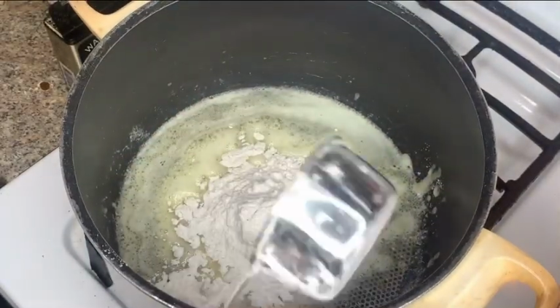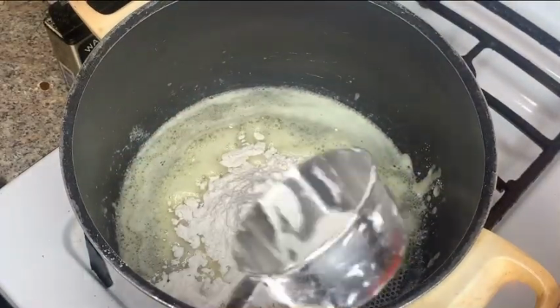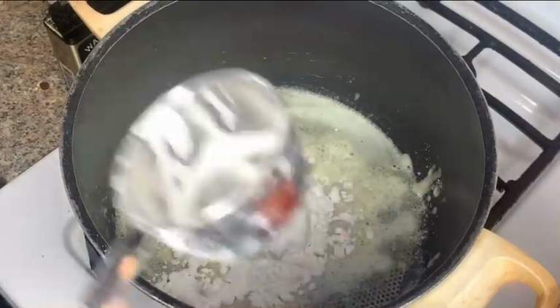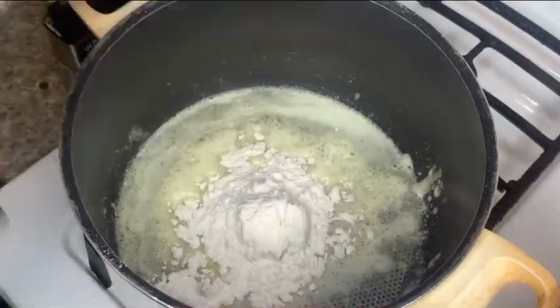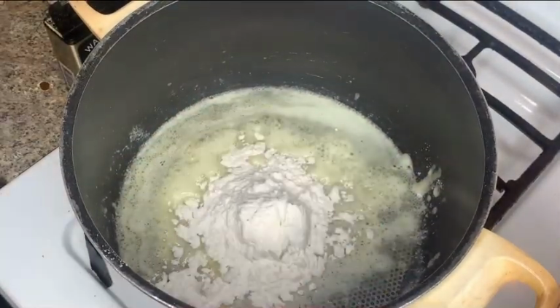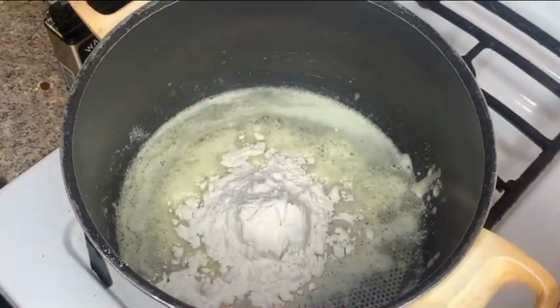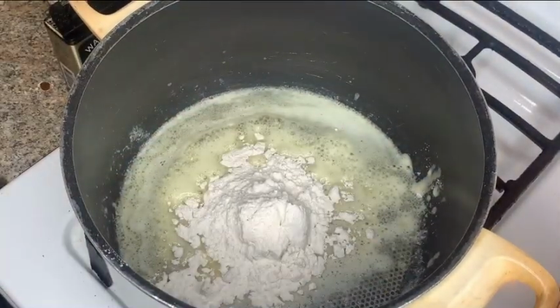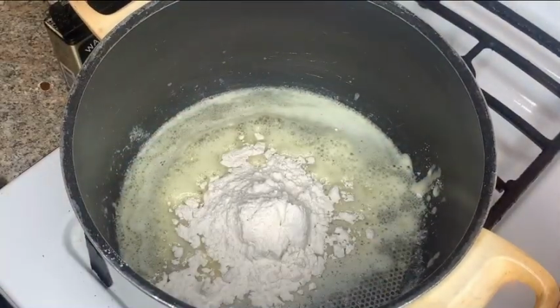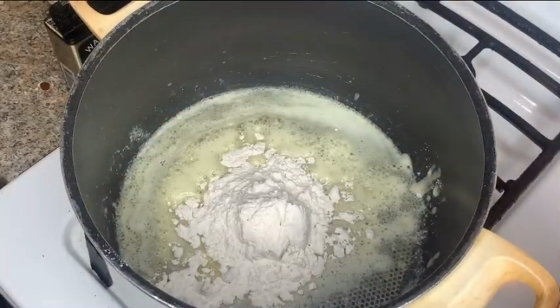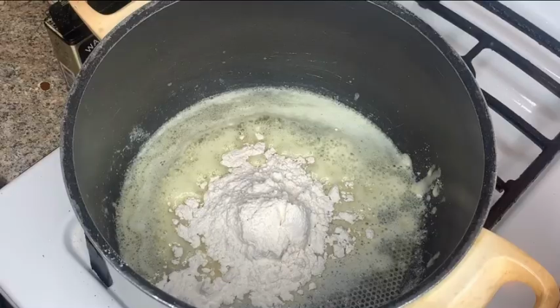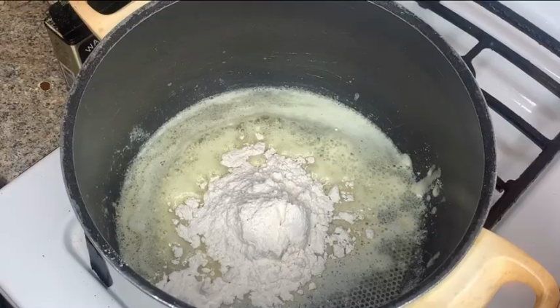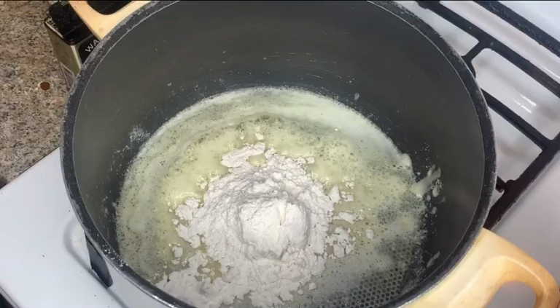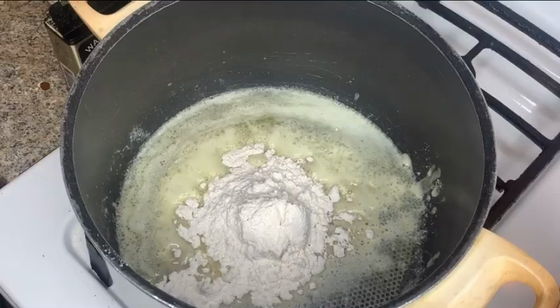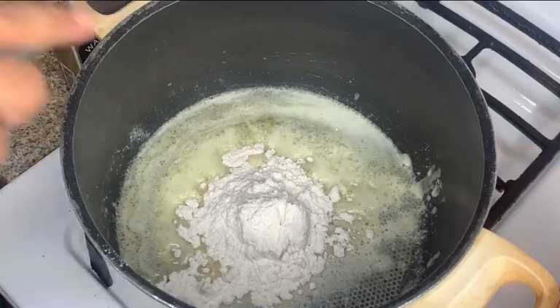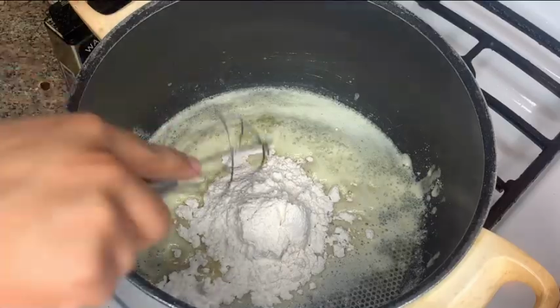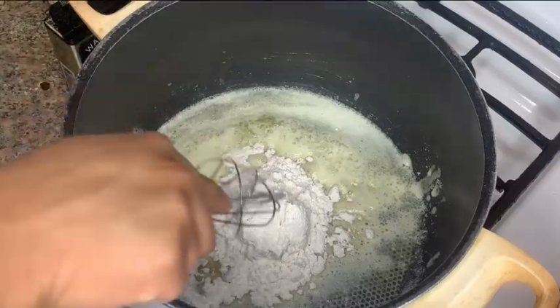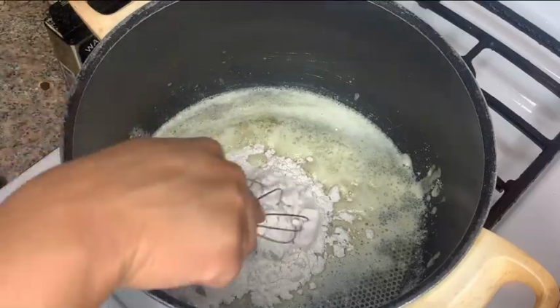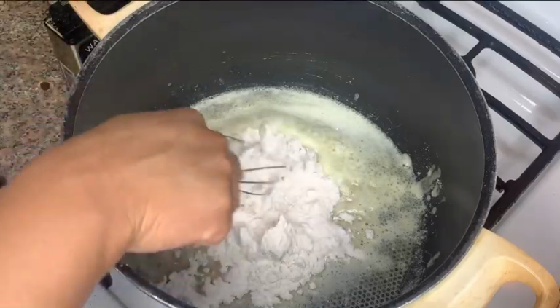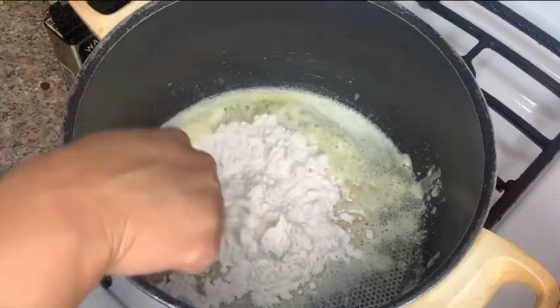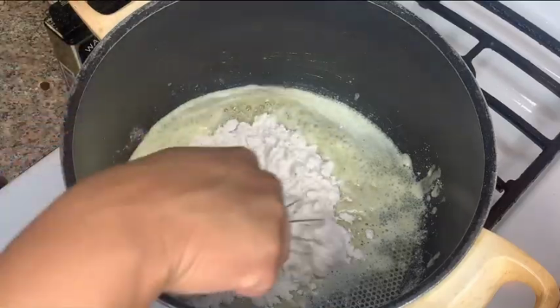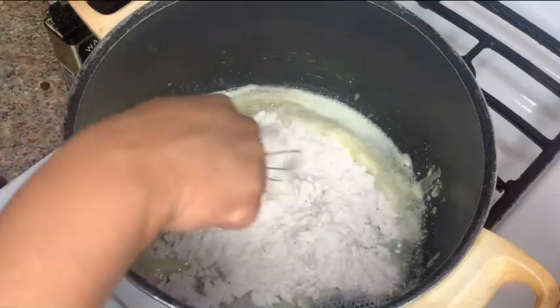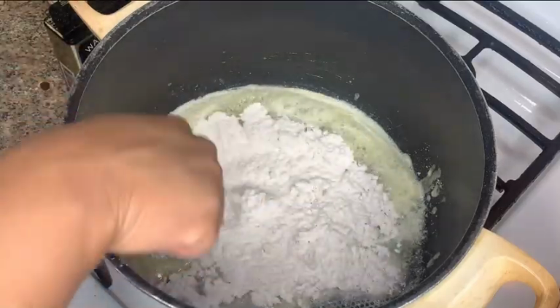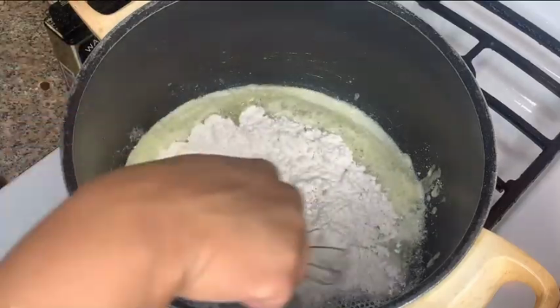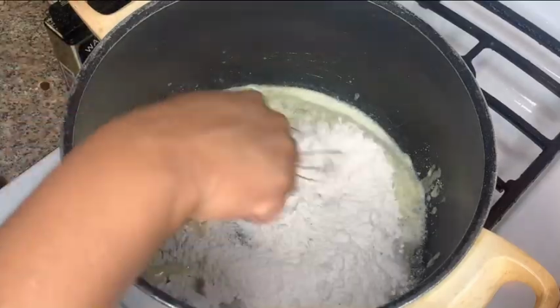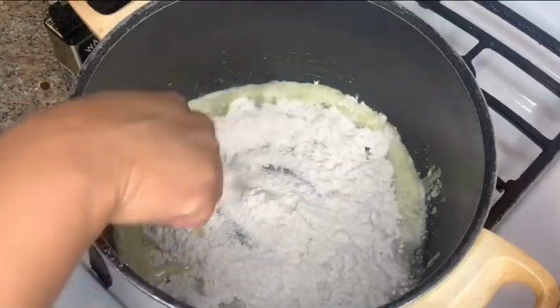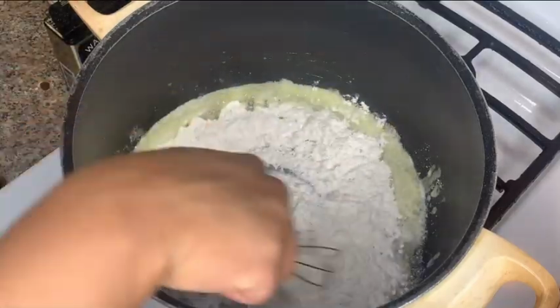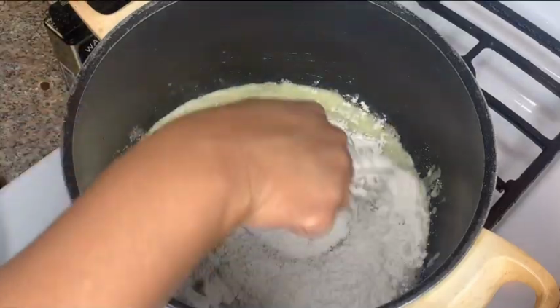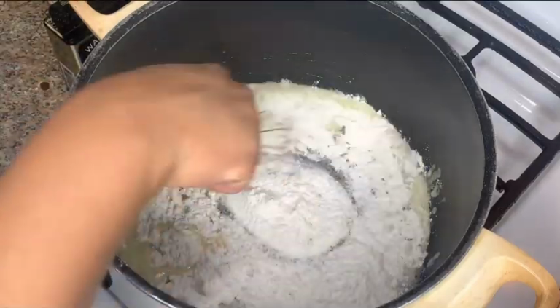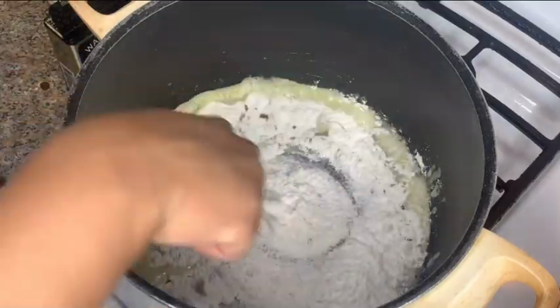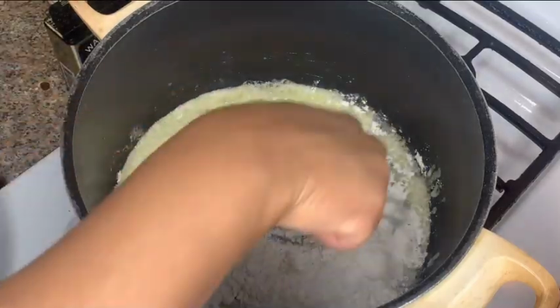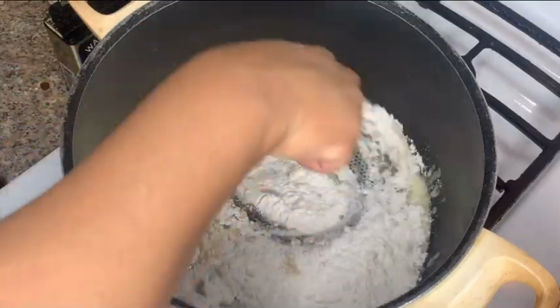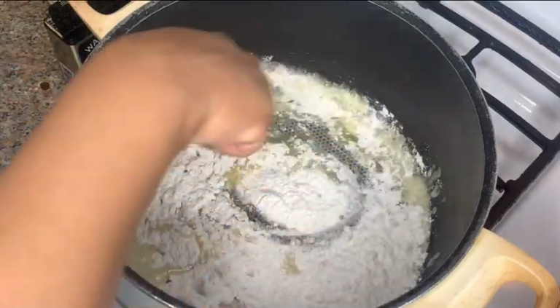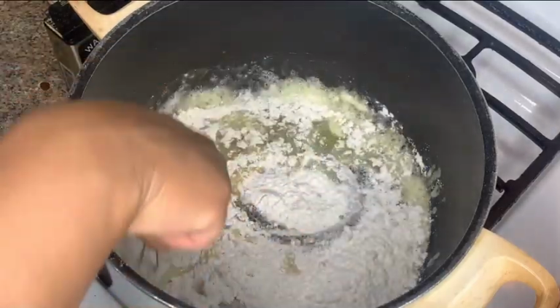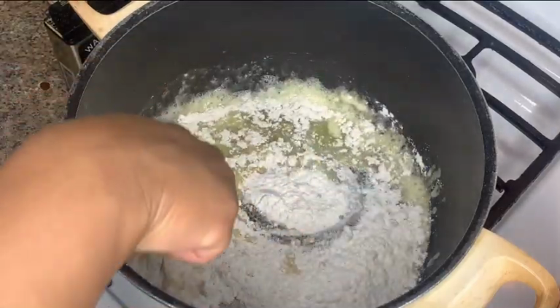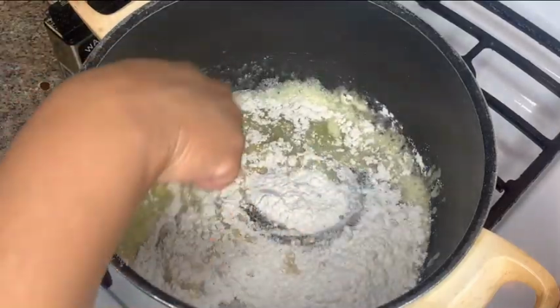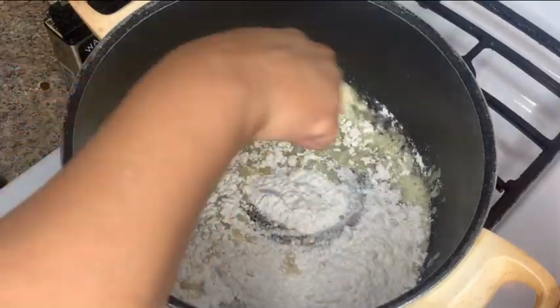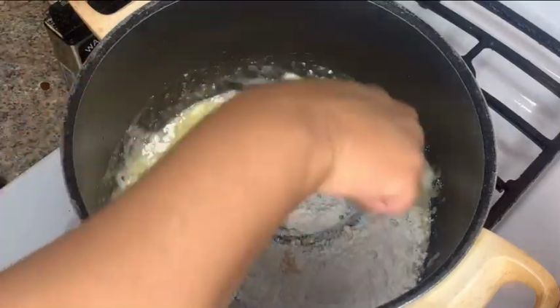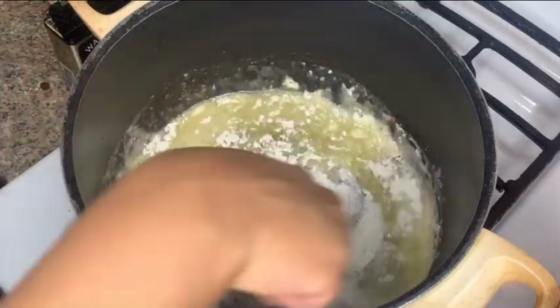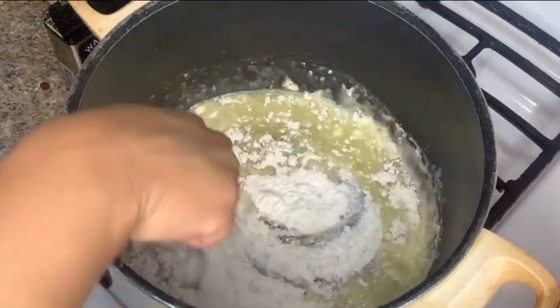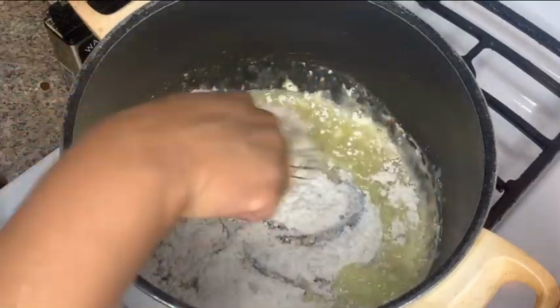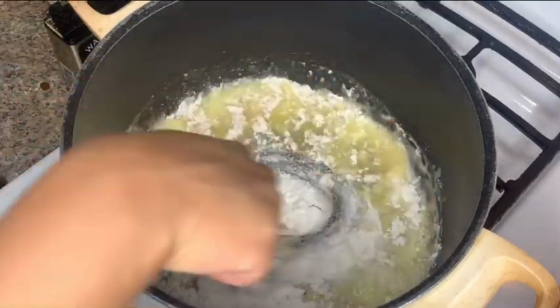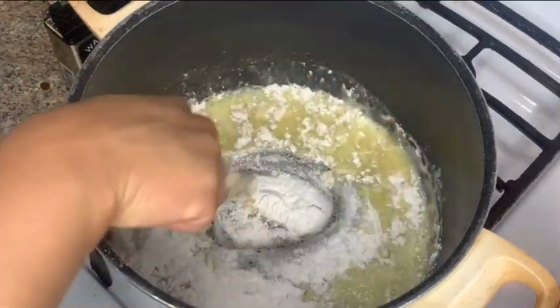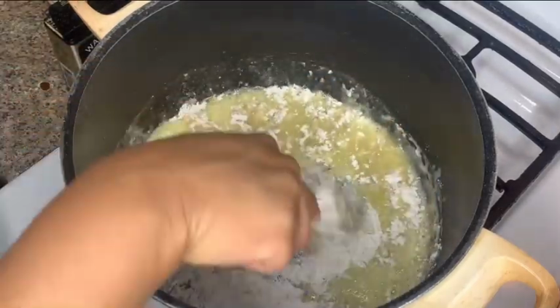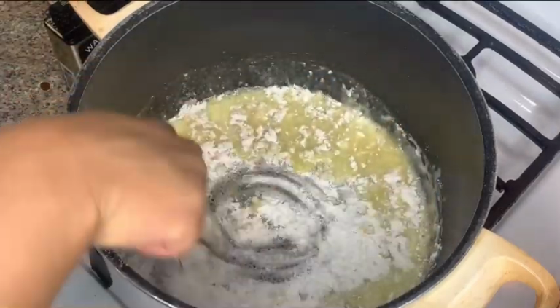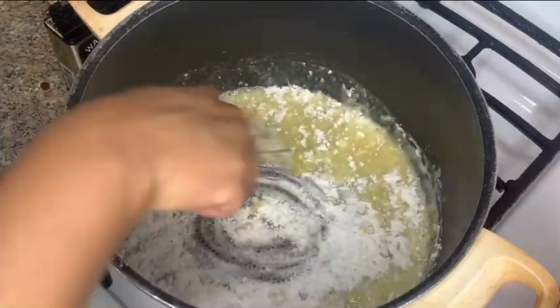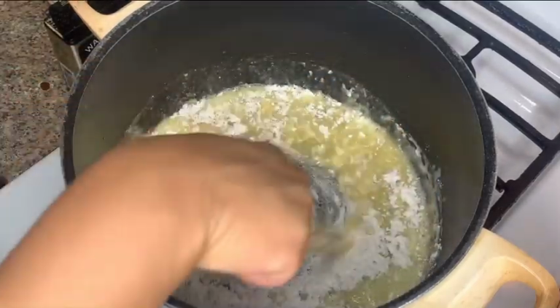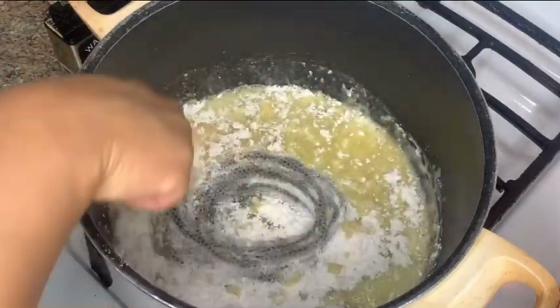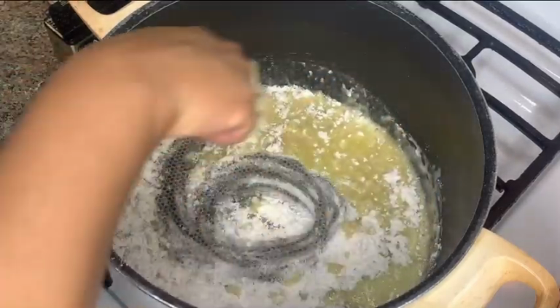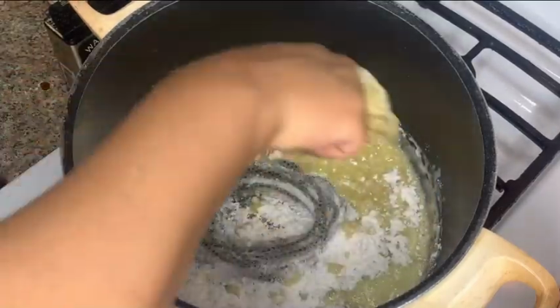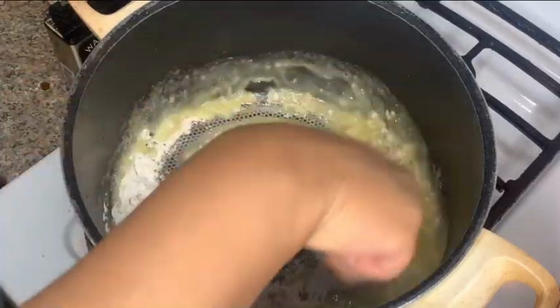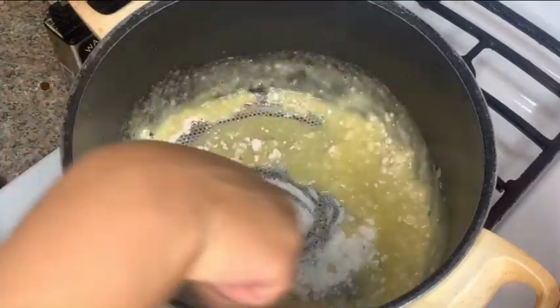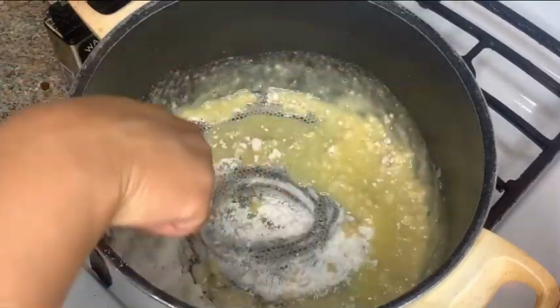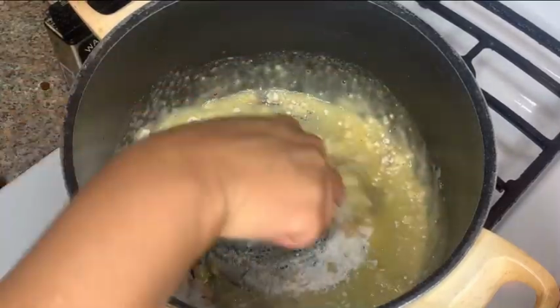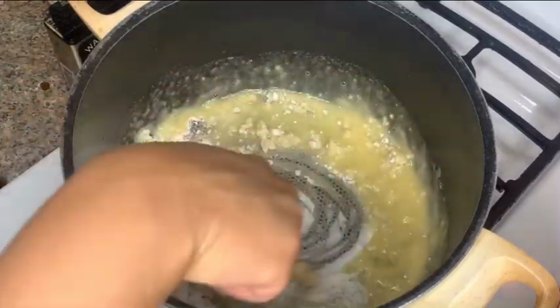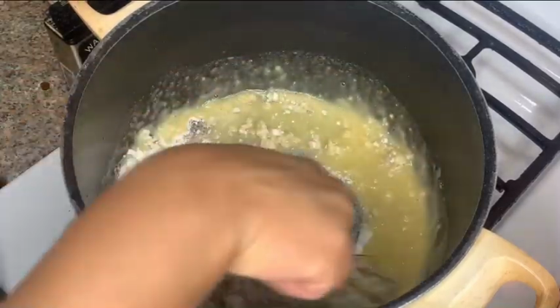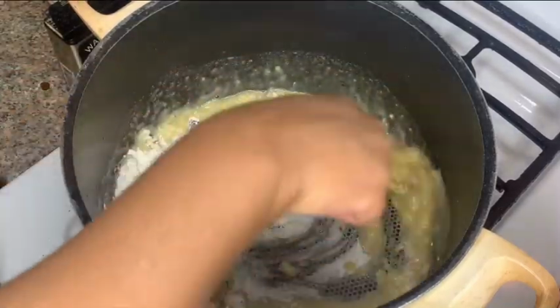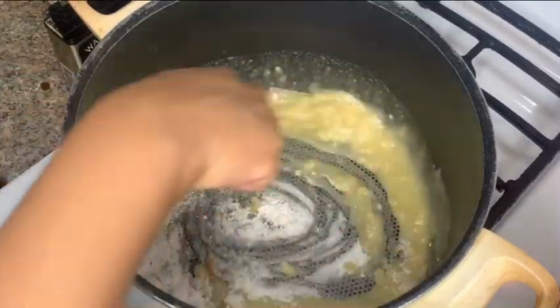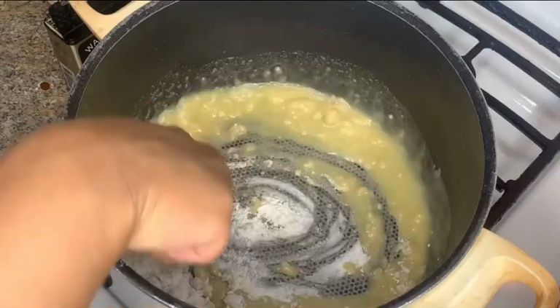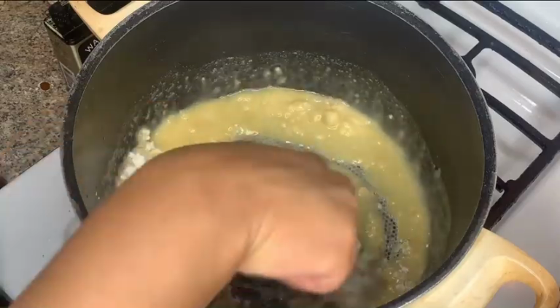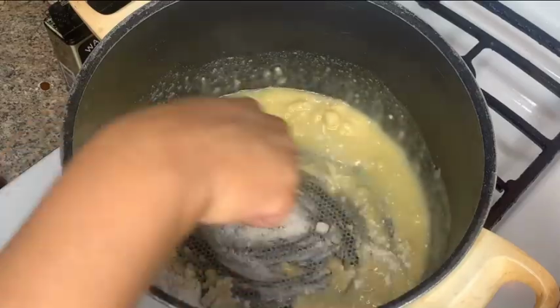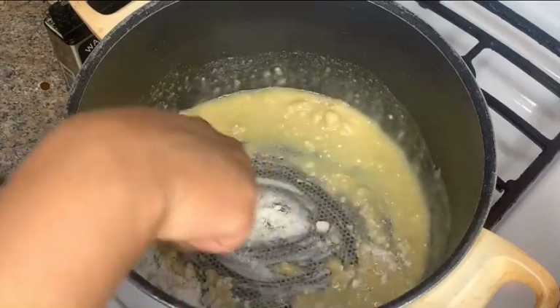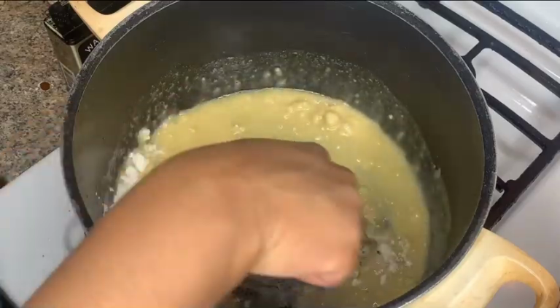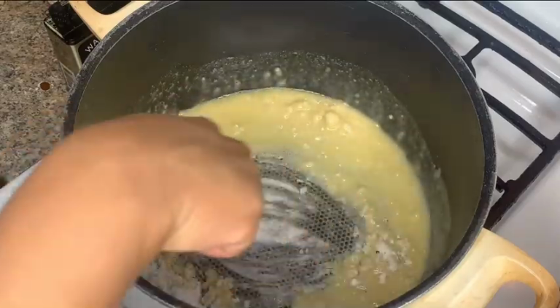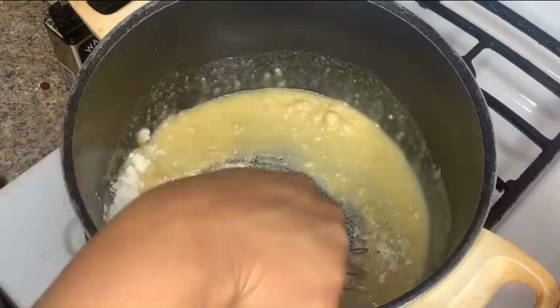You do not want clumps in your cheese sauce, because if you have clumps in your cheese sauce it's just going to be nasty and then you're going to have to start all over again.